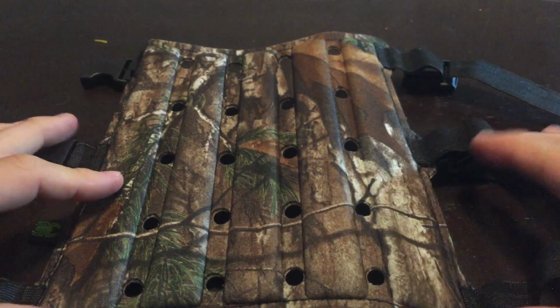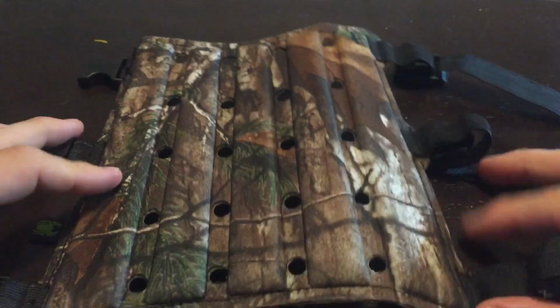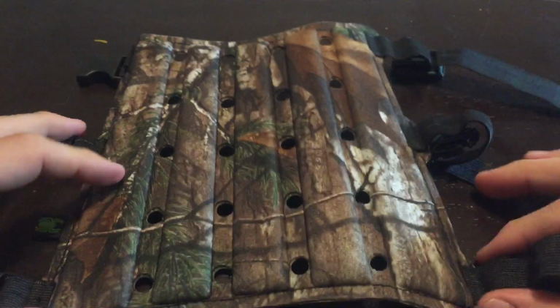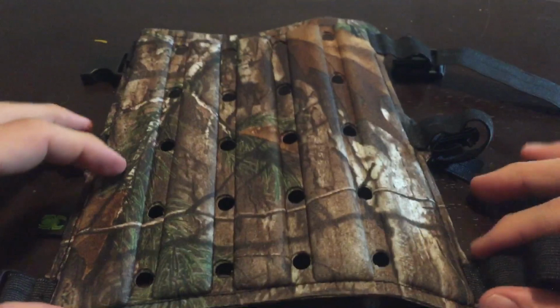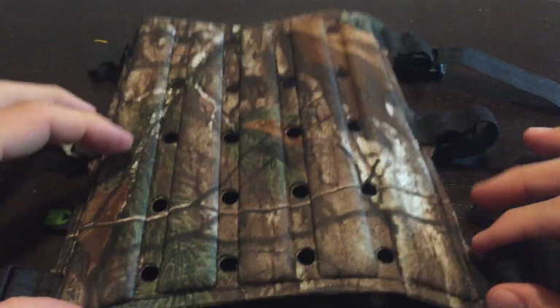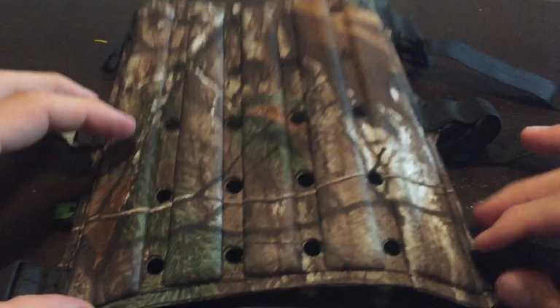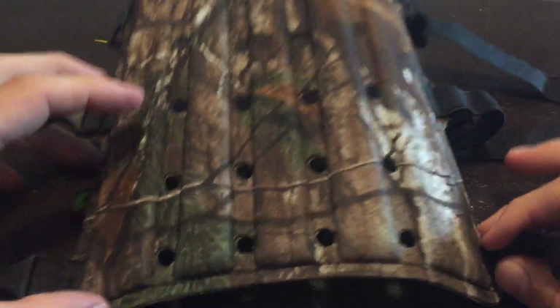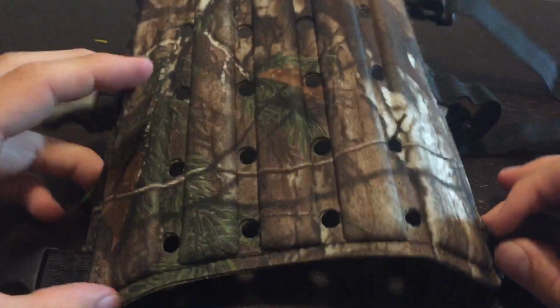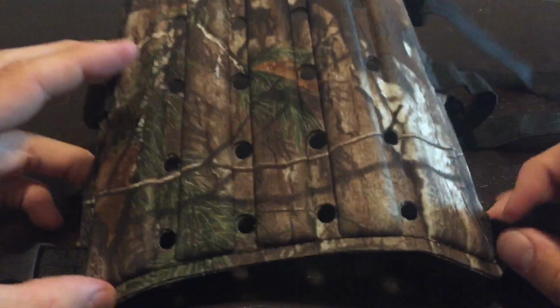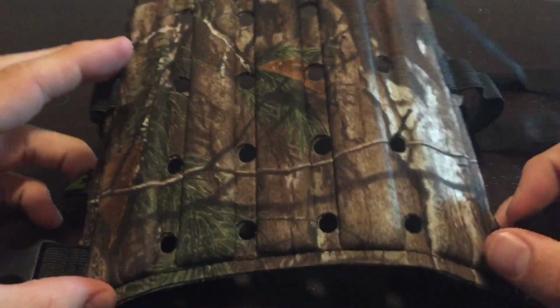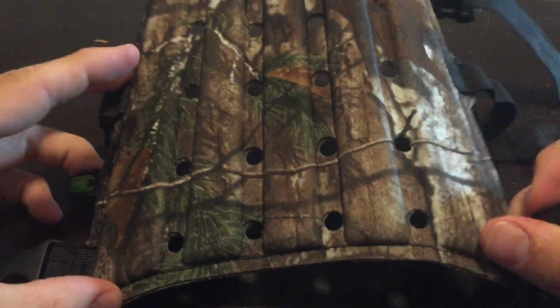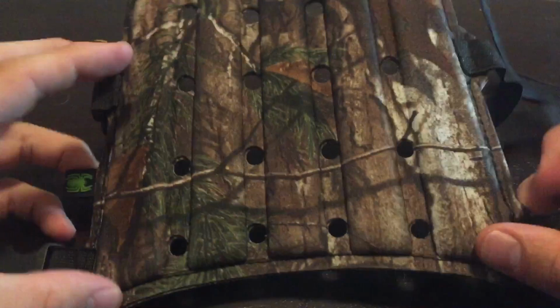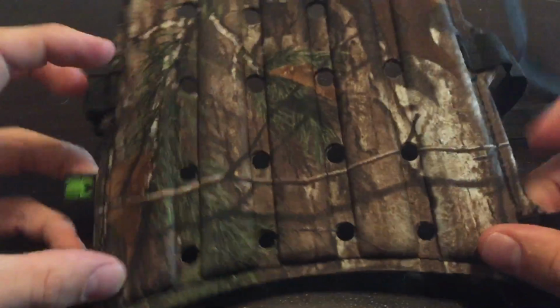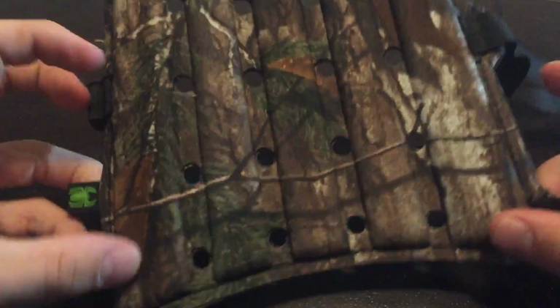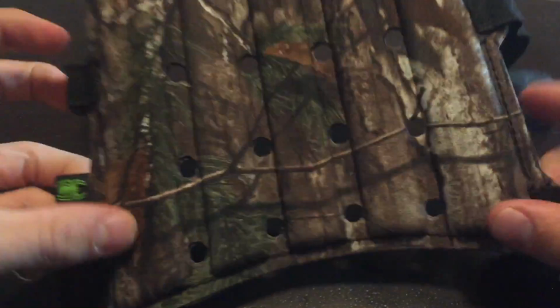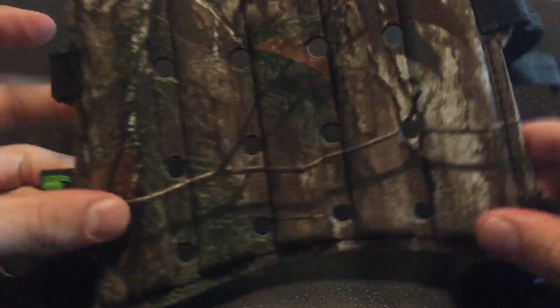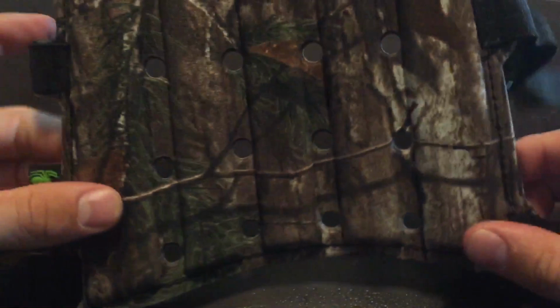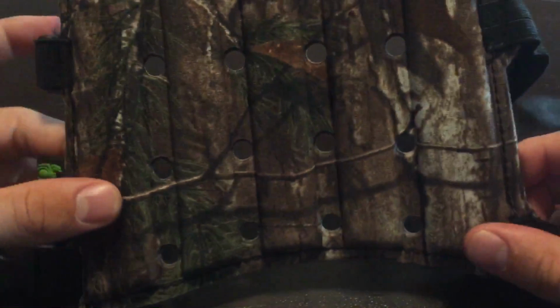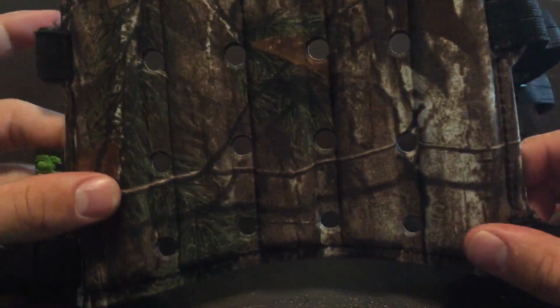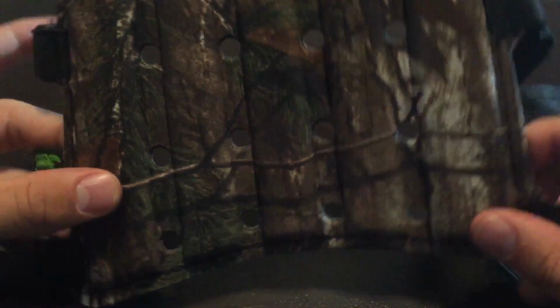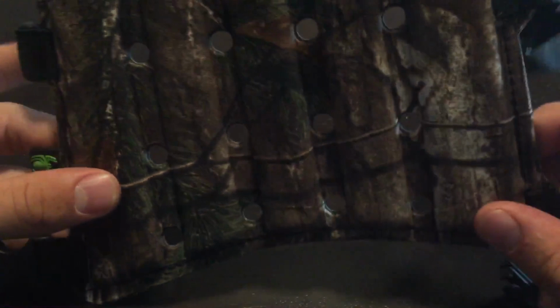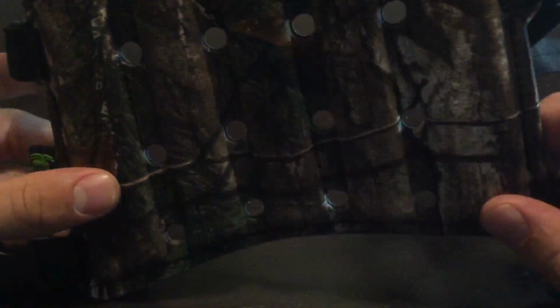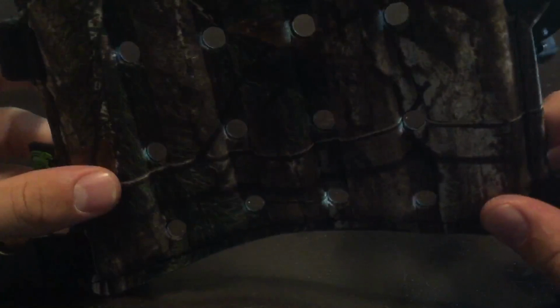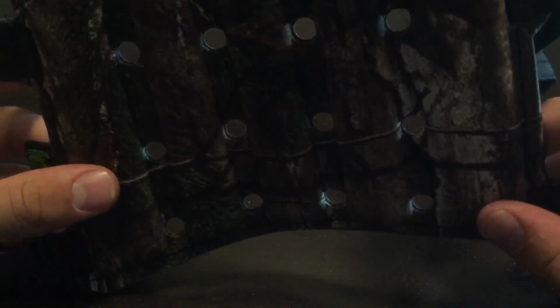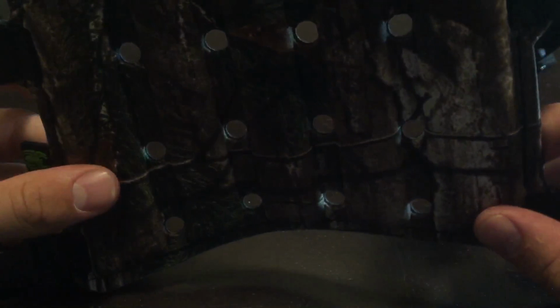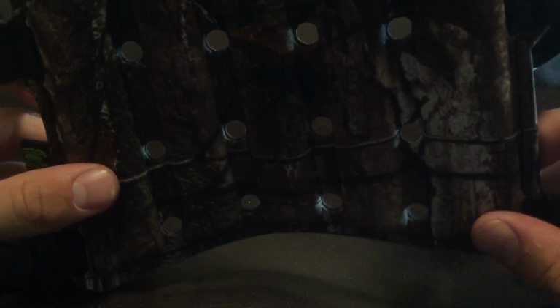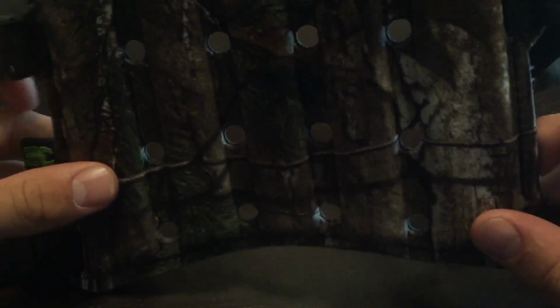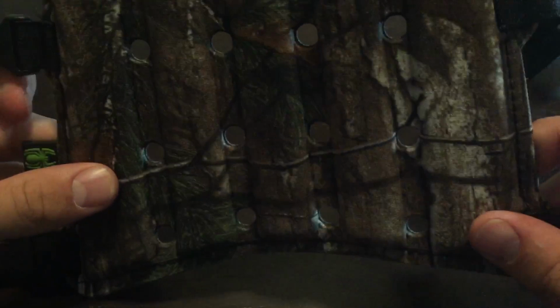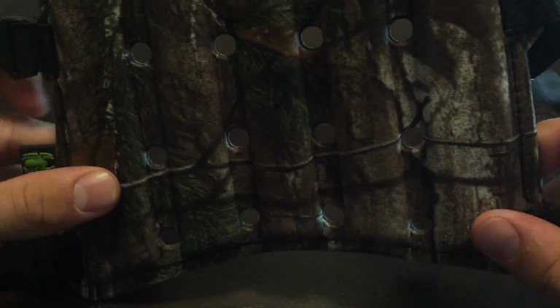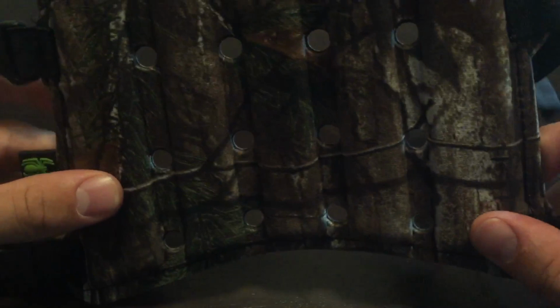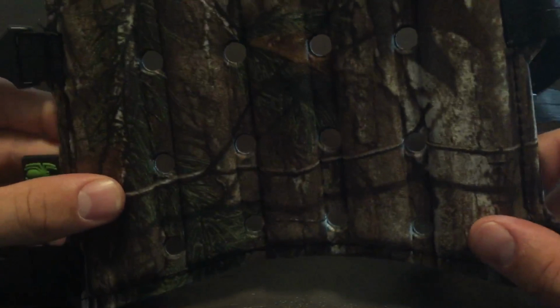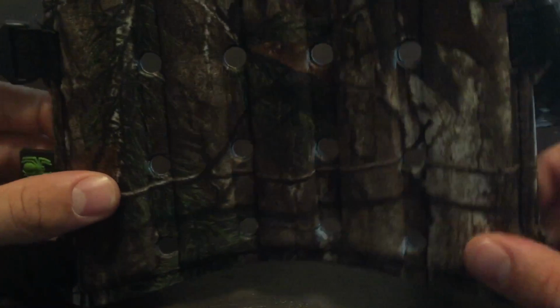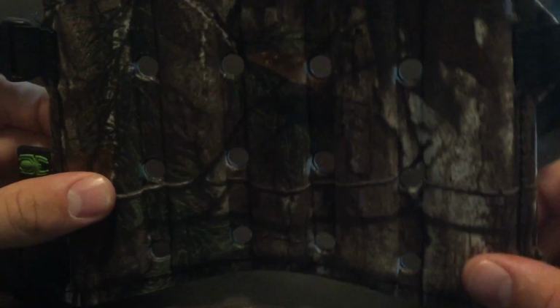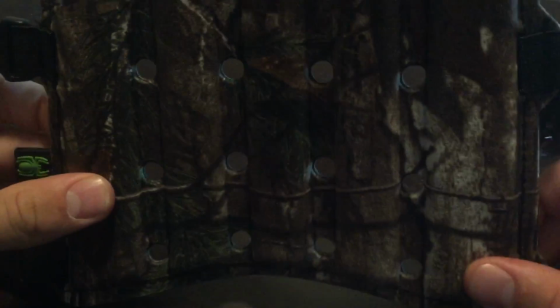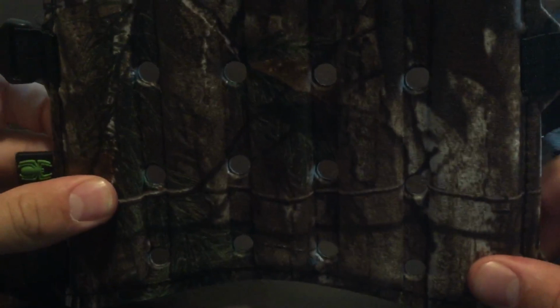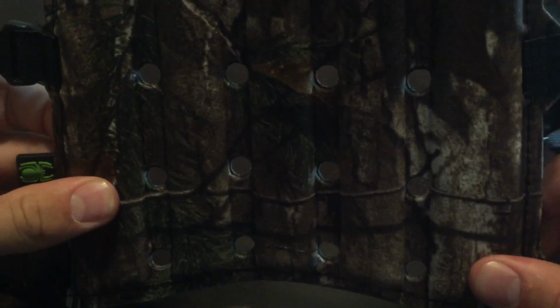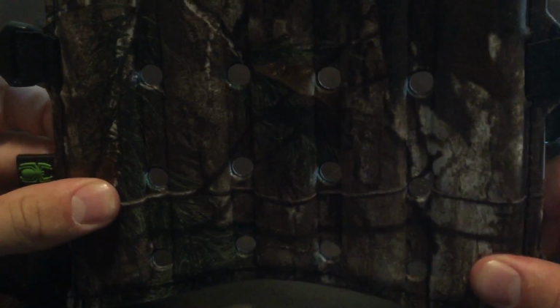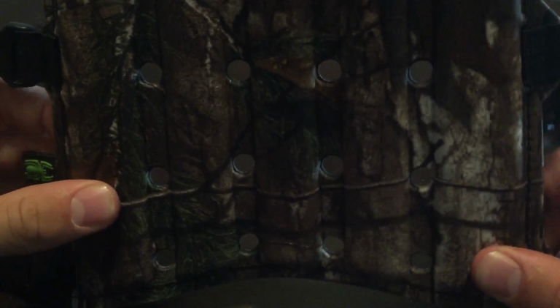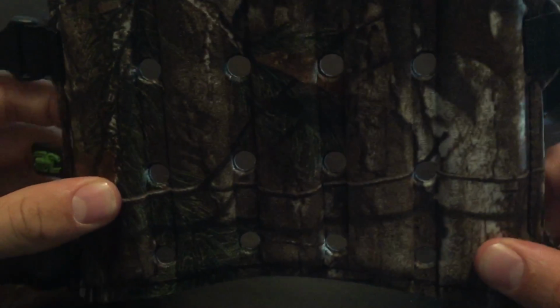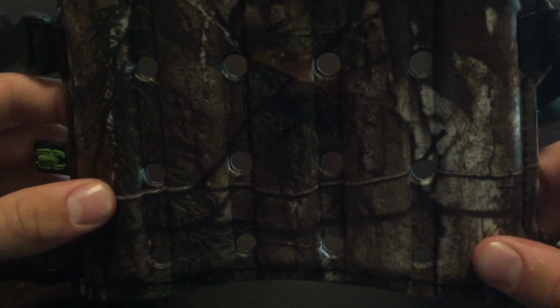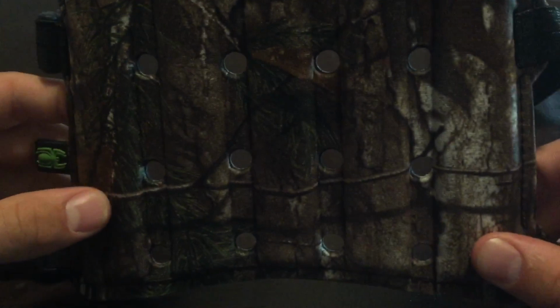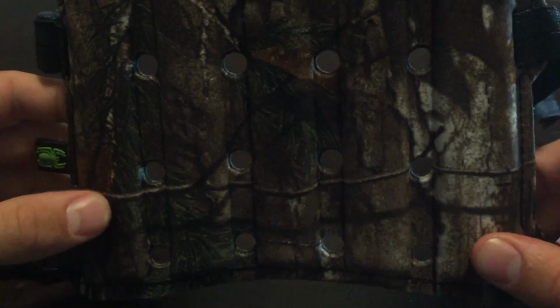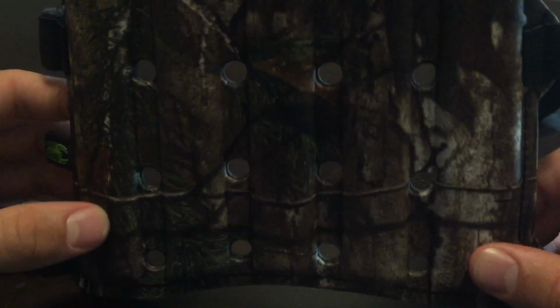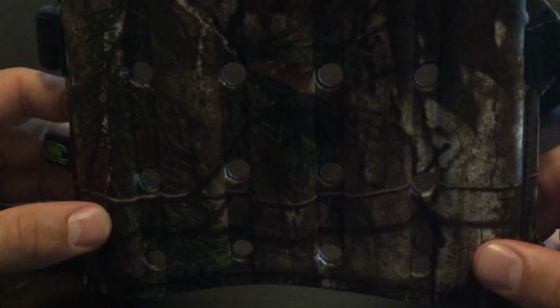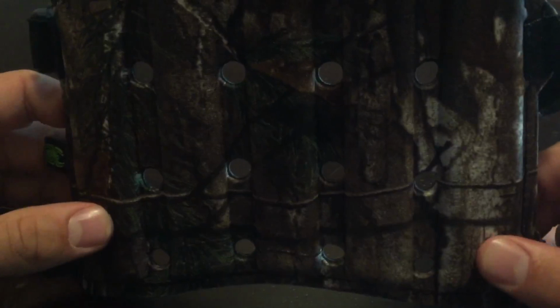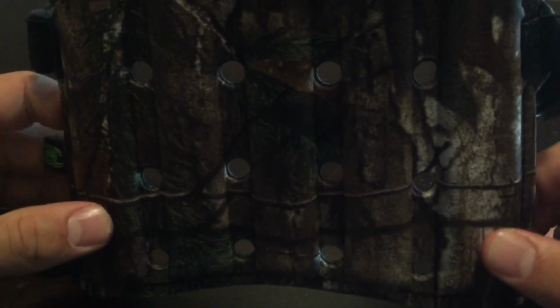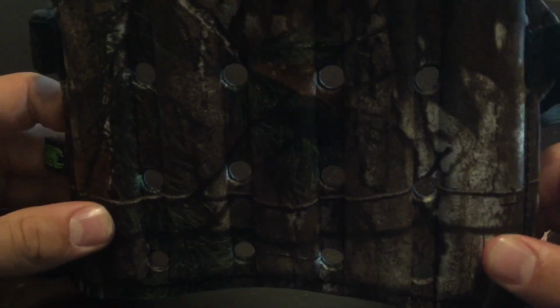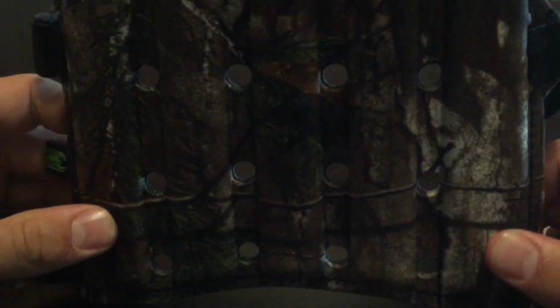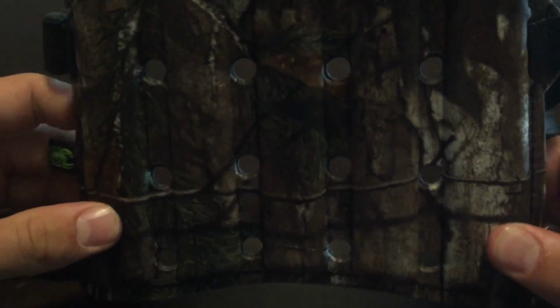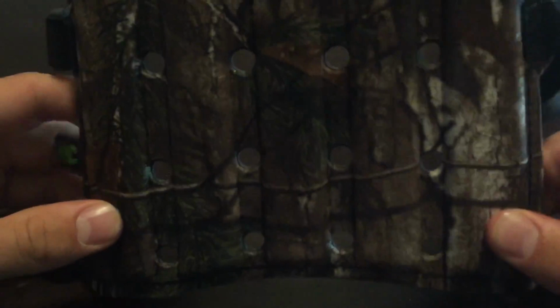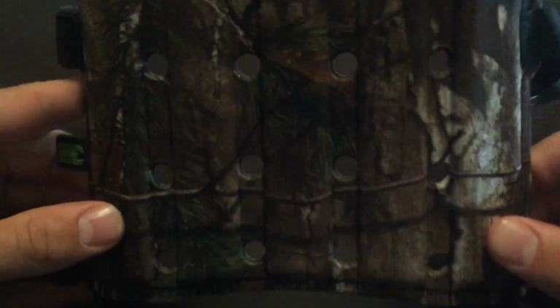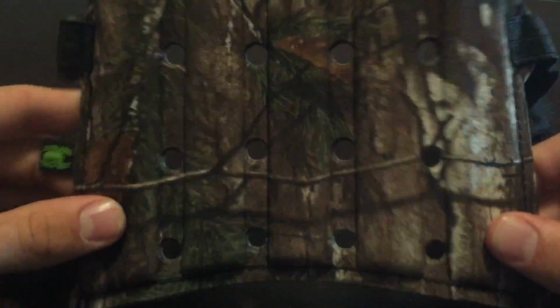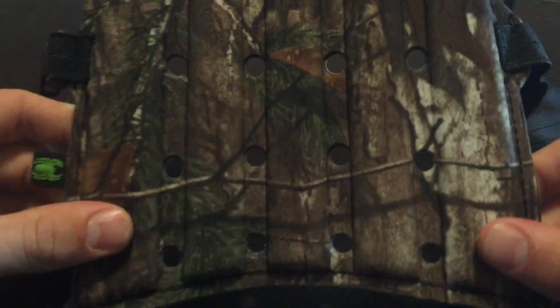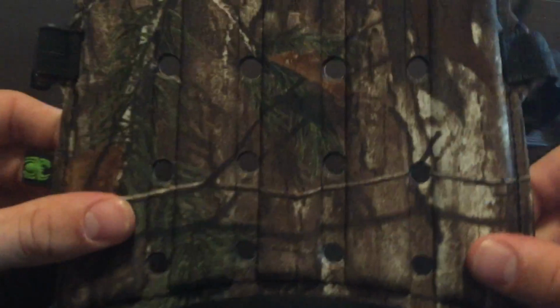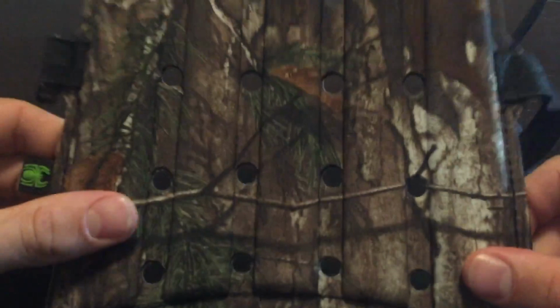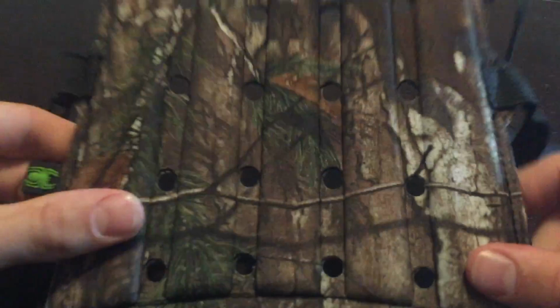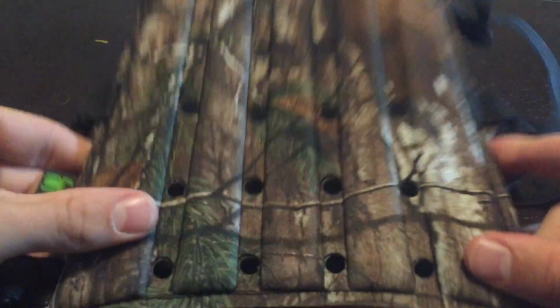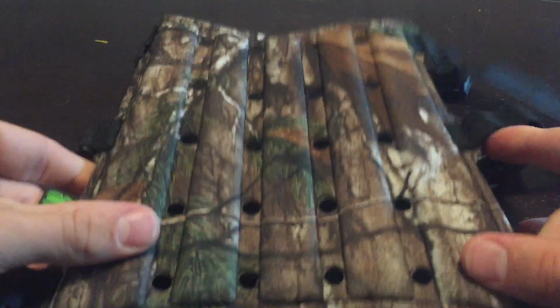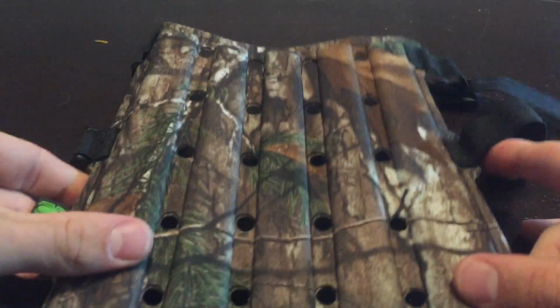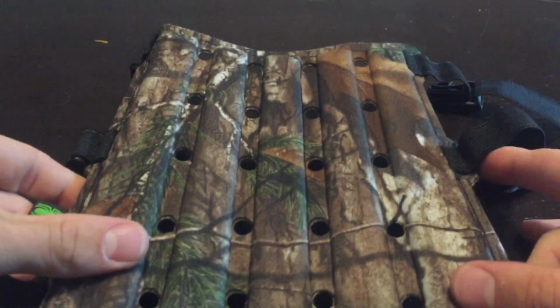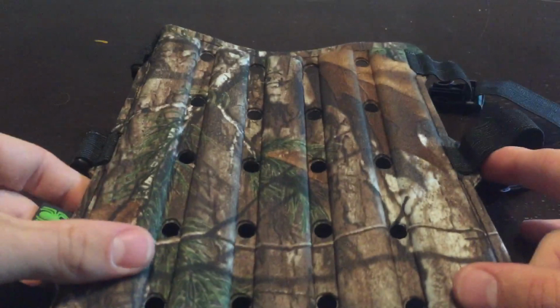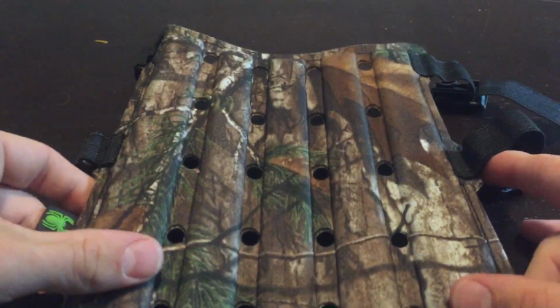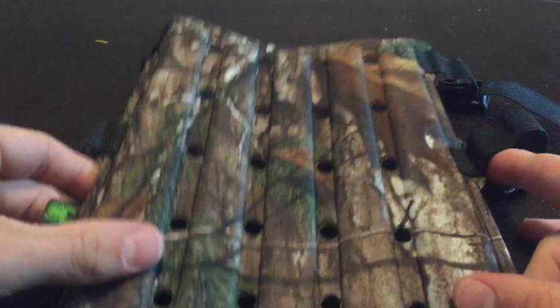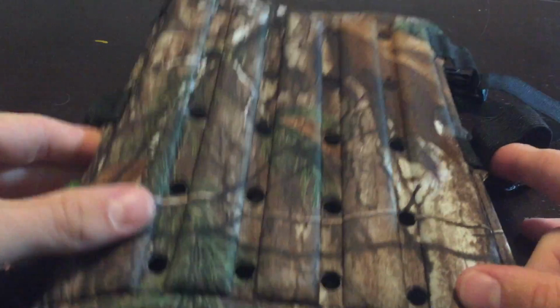Alright guys, this is going to be a review of the Tarantula Sleeve Wrap Flex Foam Arm Guard.